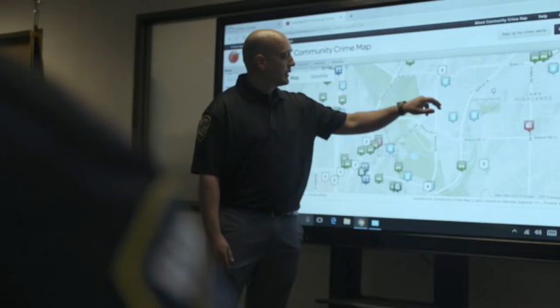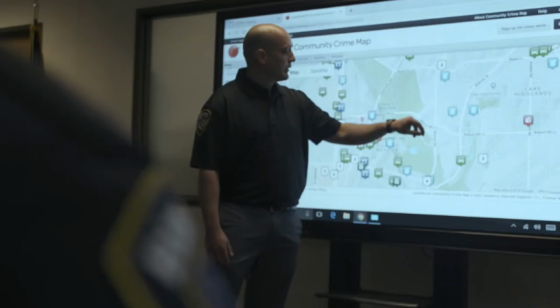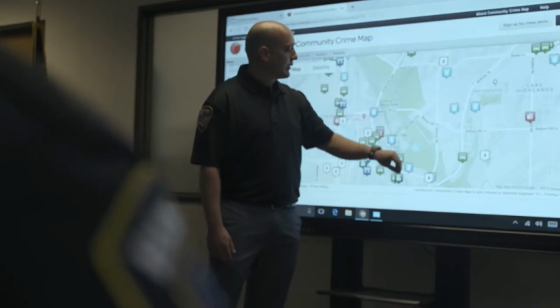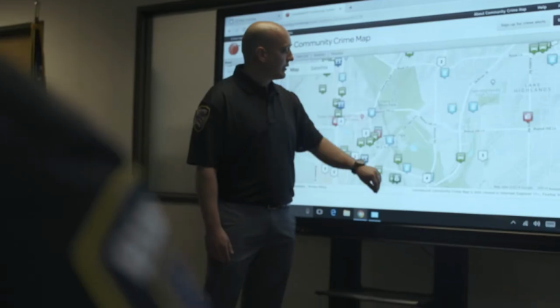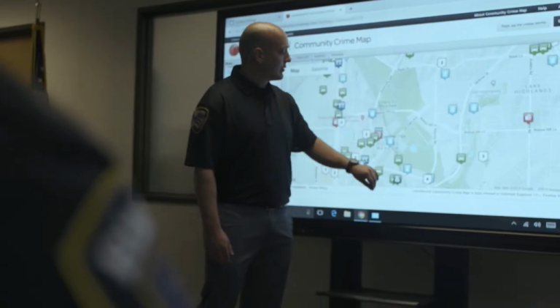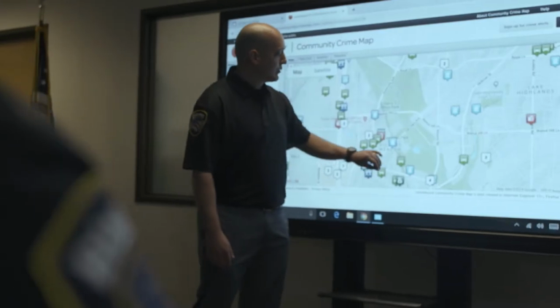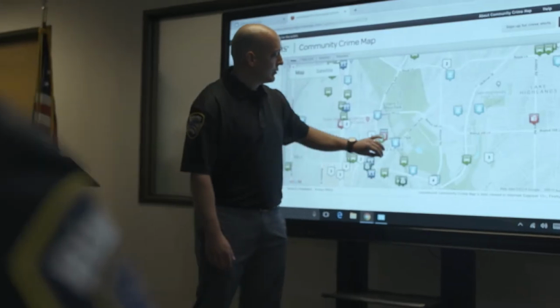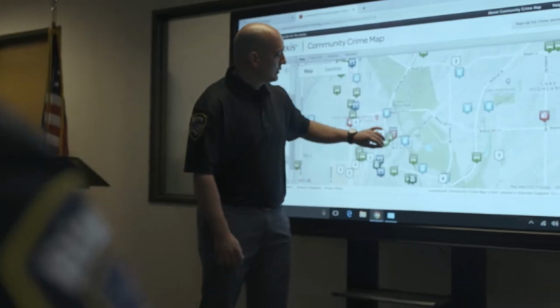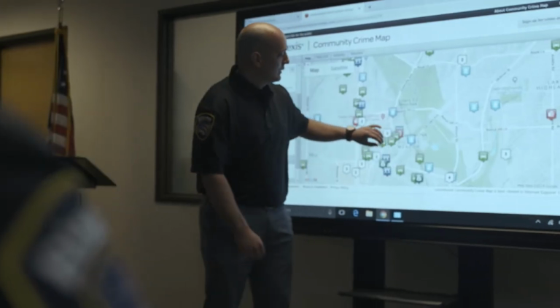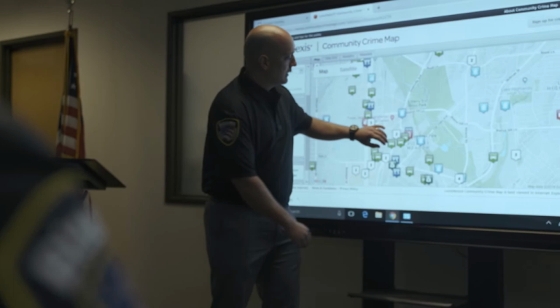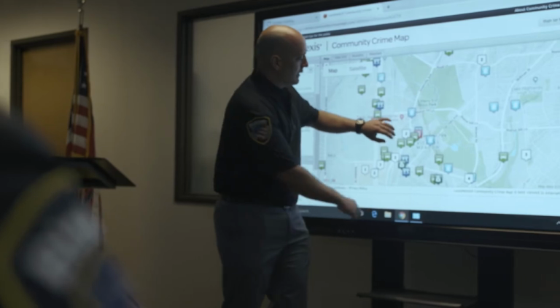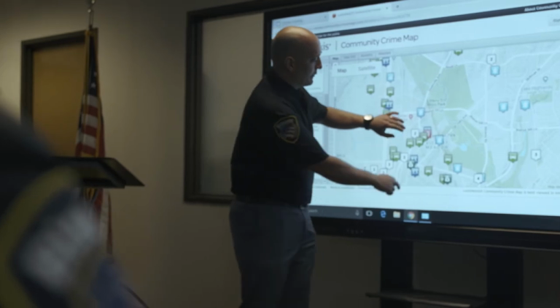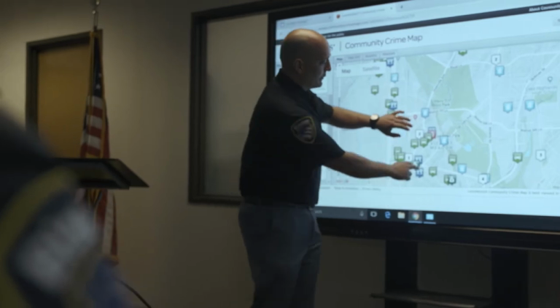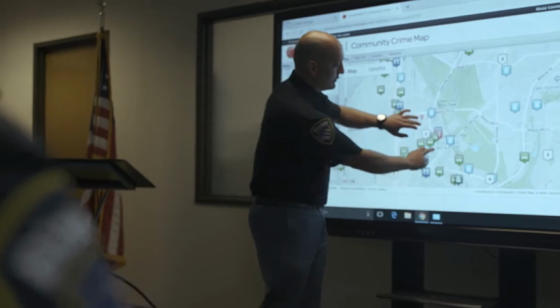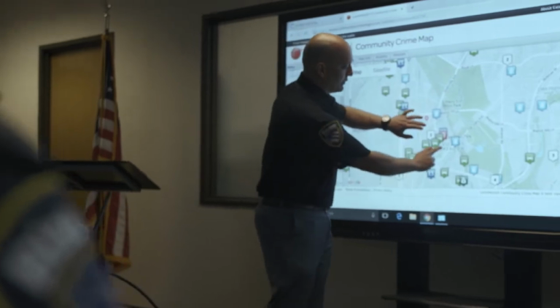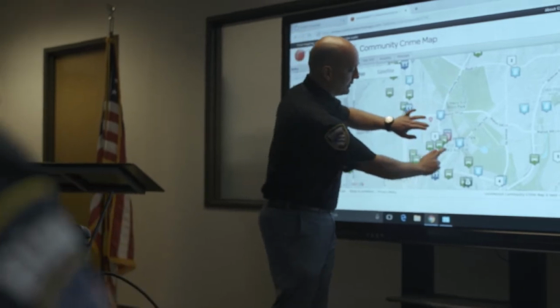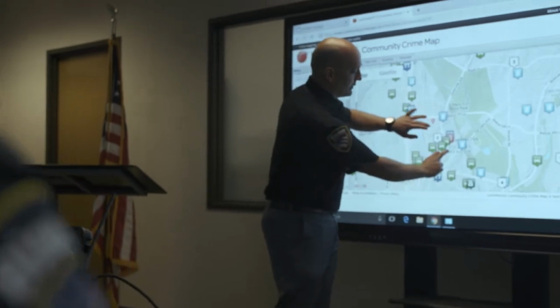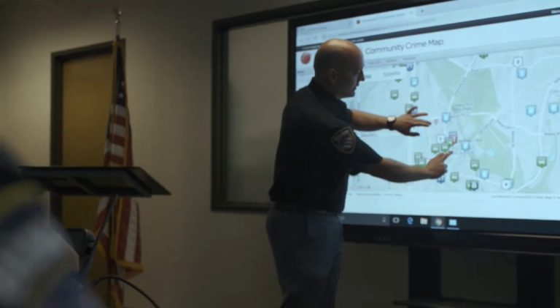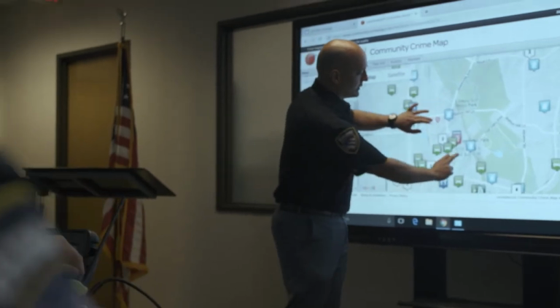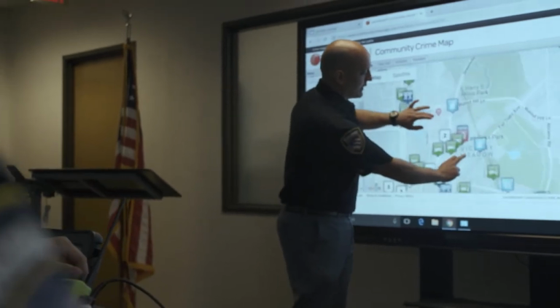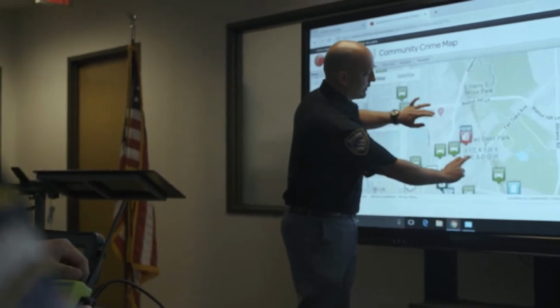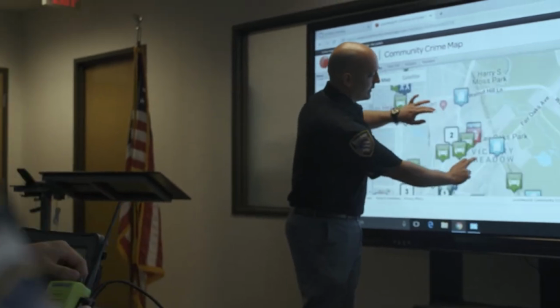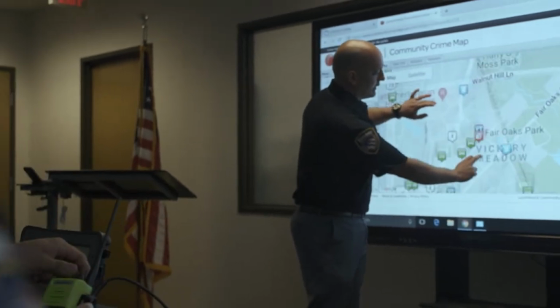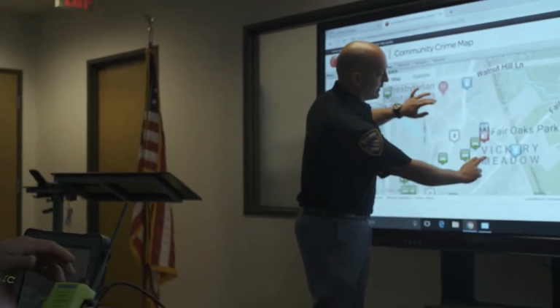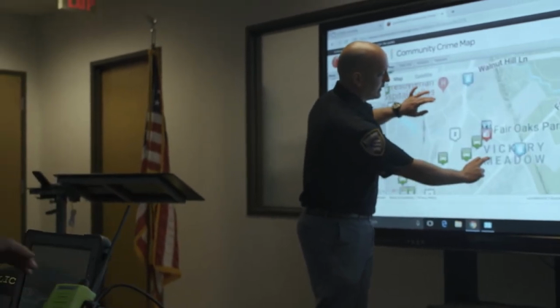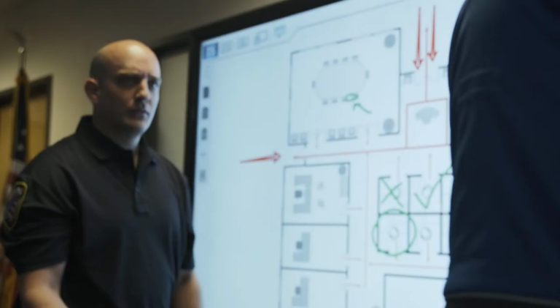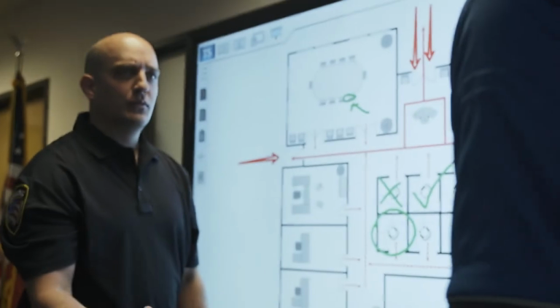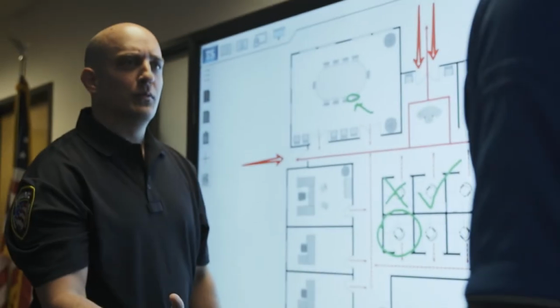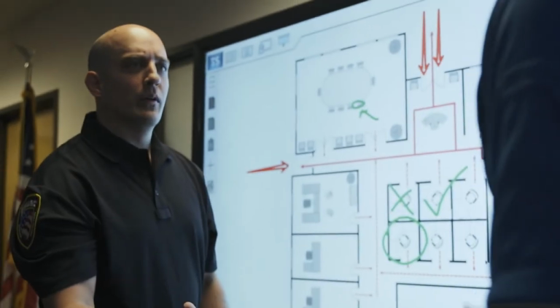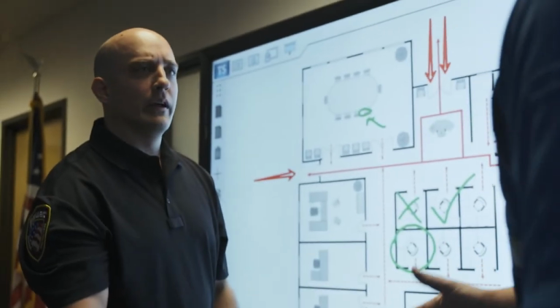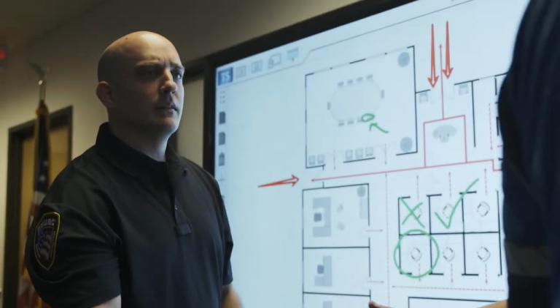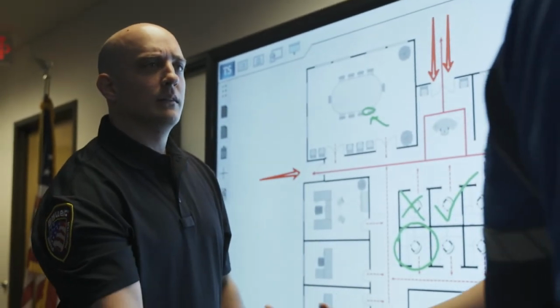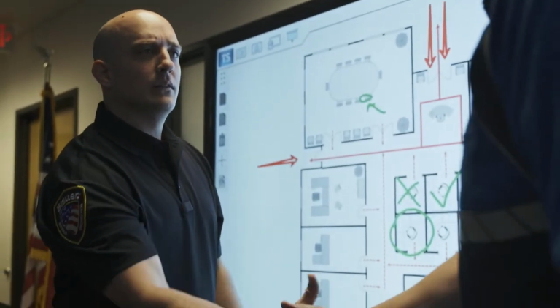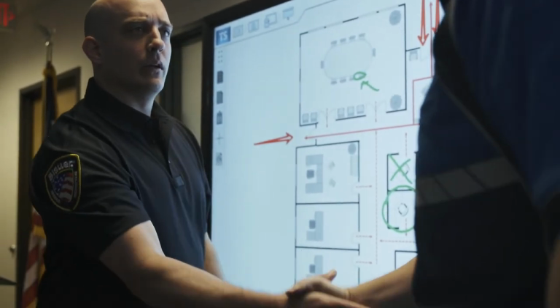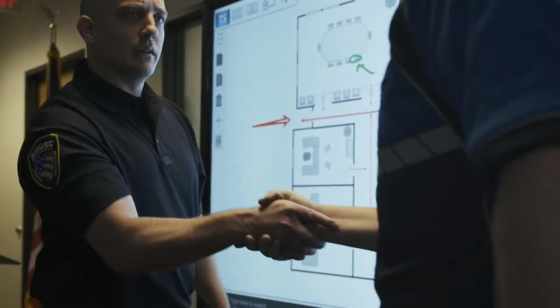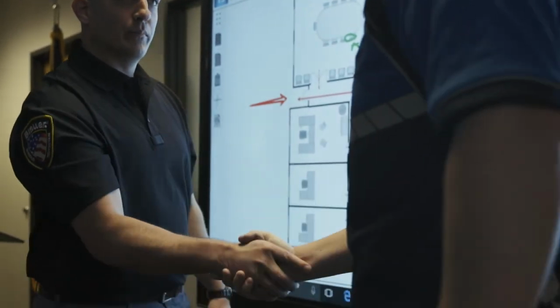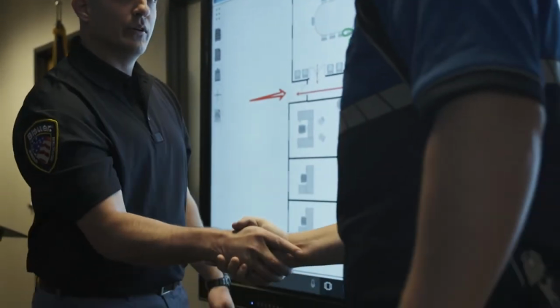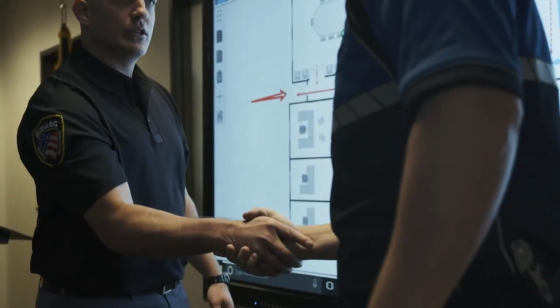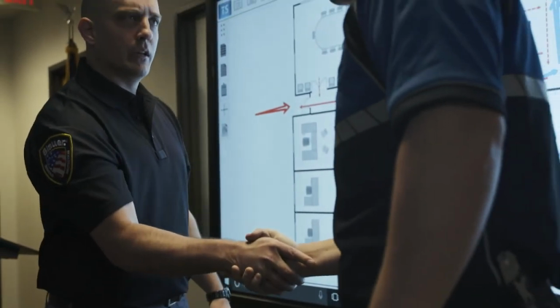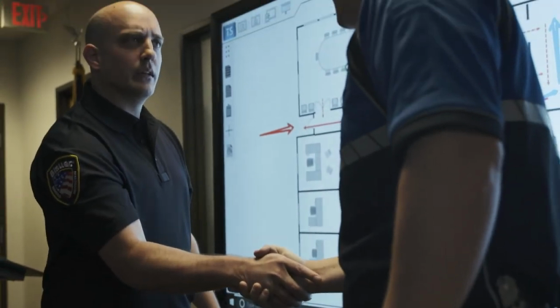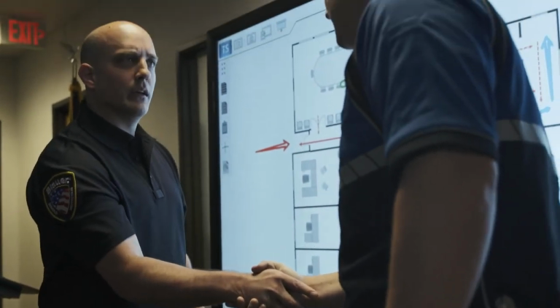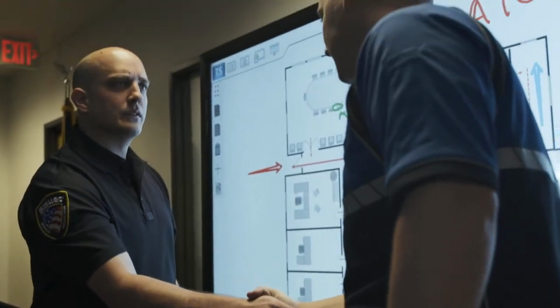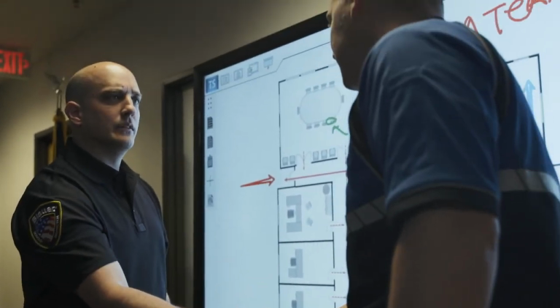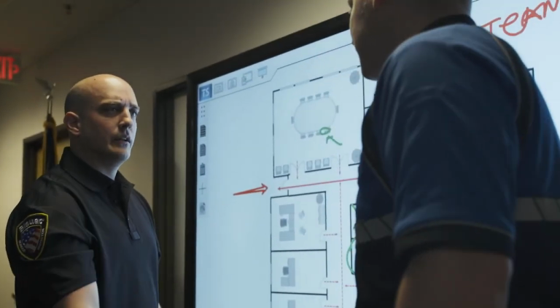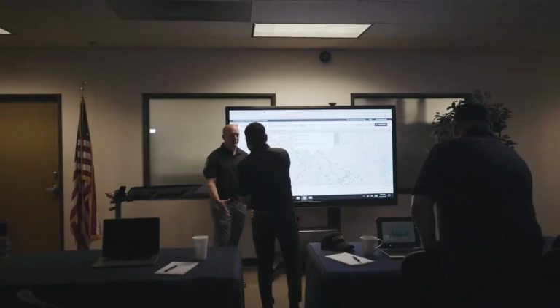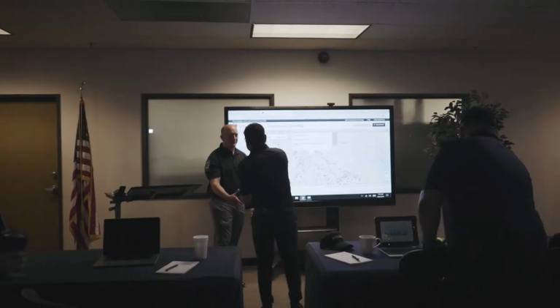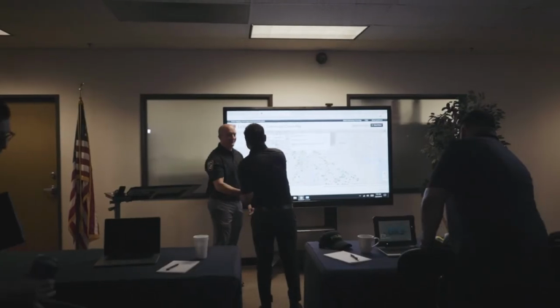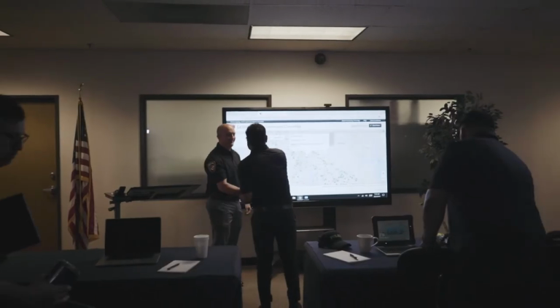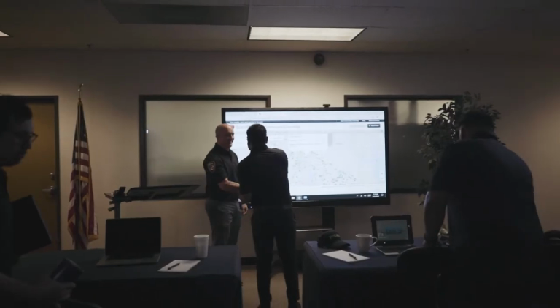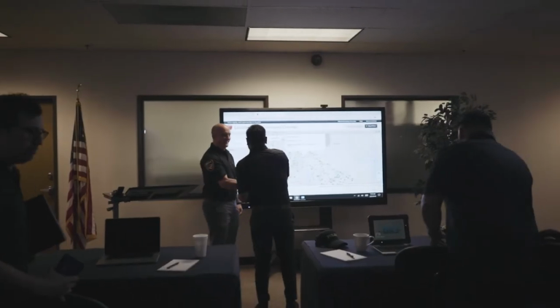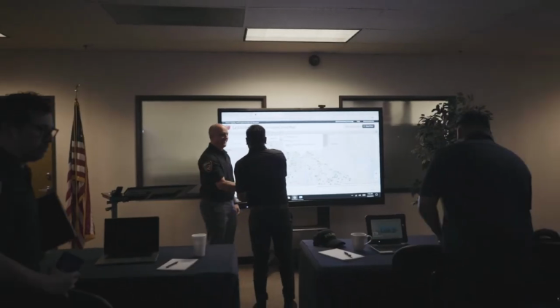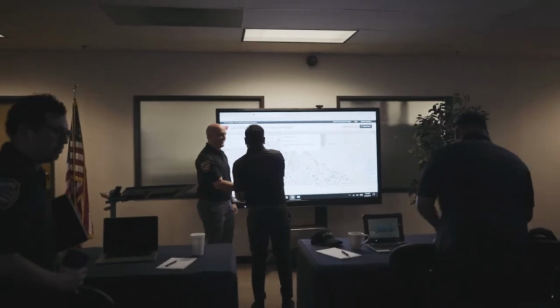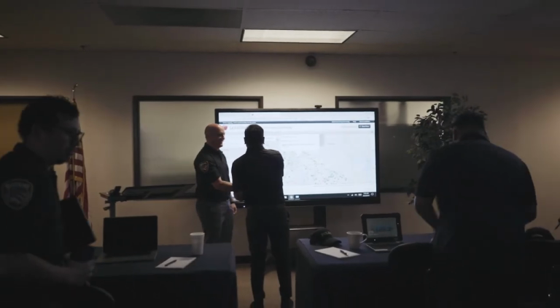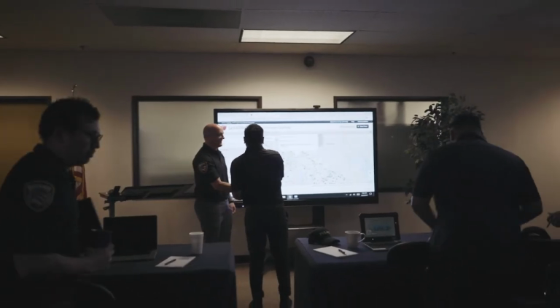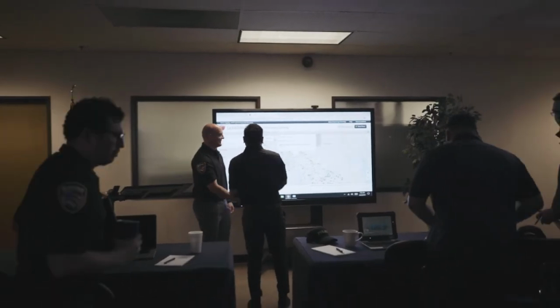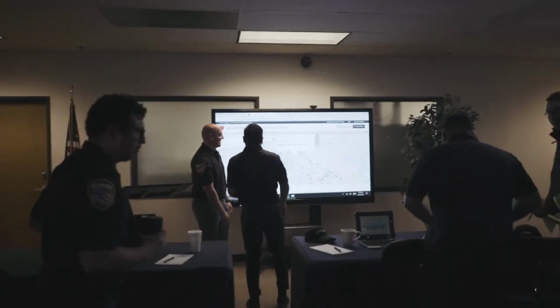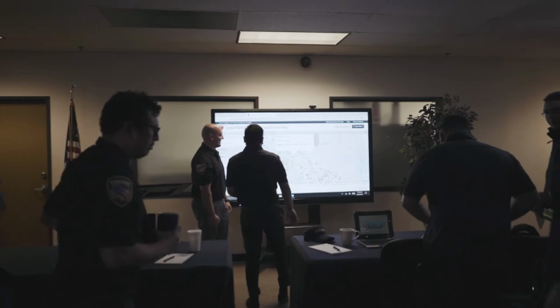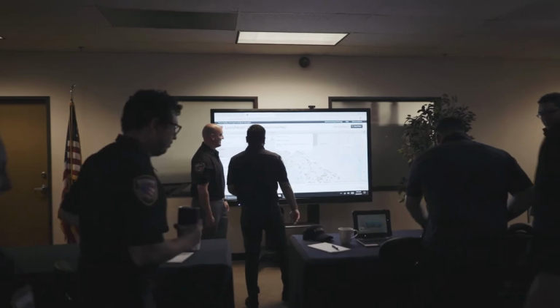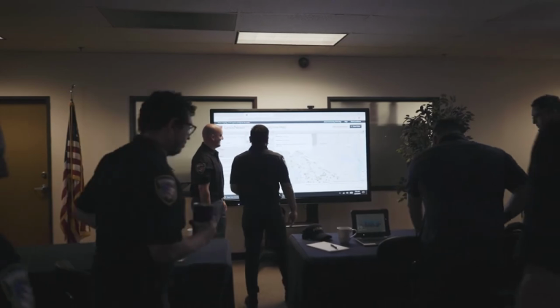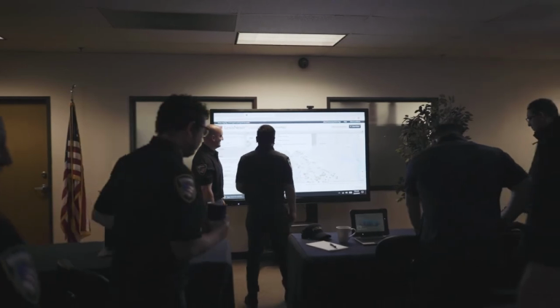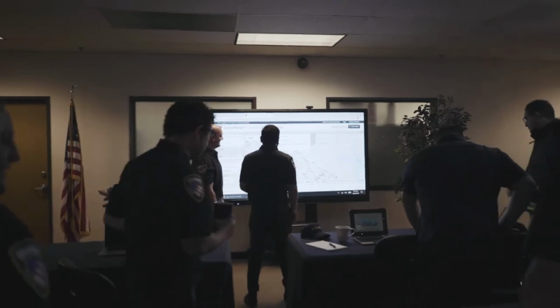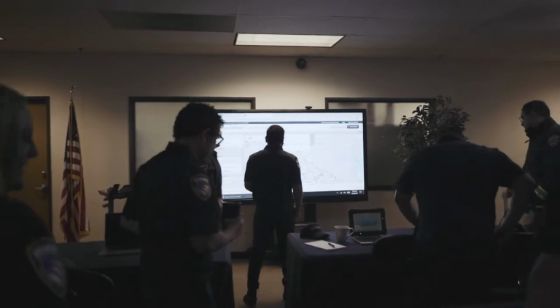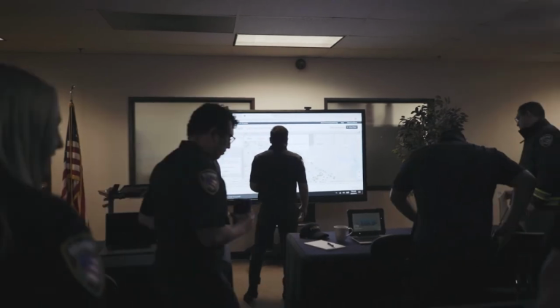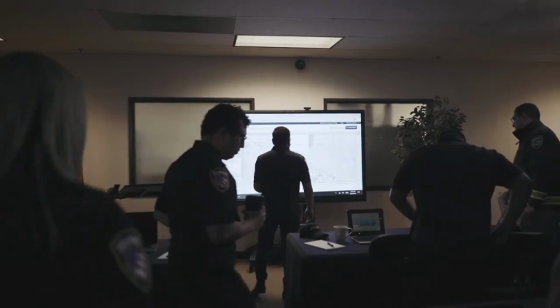In any given emergency situation, being able to easily access information is key to a successful outcome.